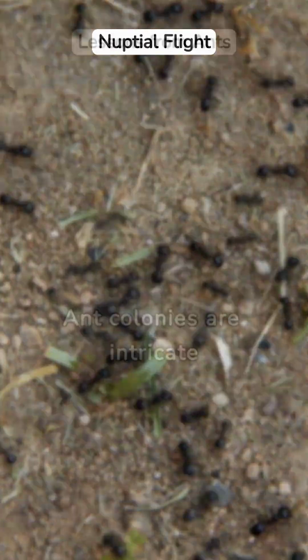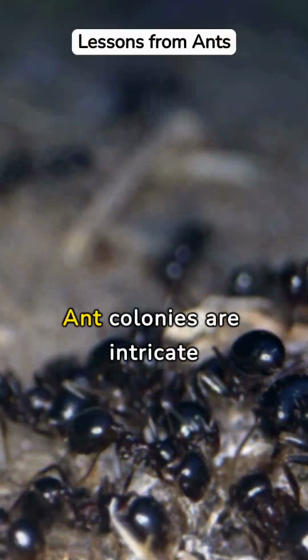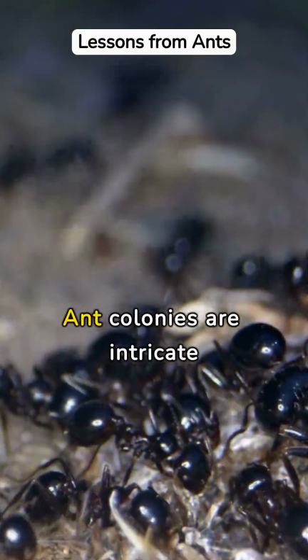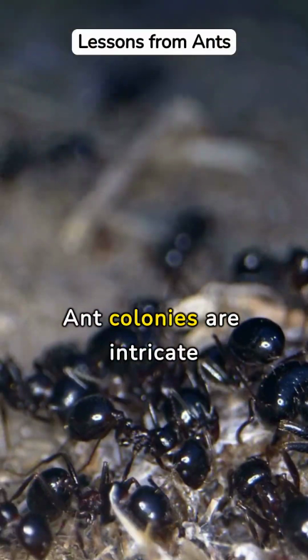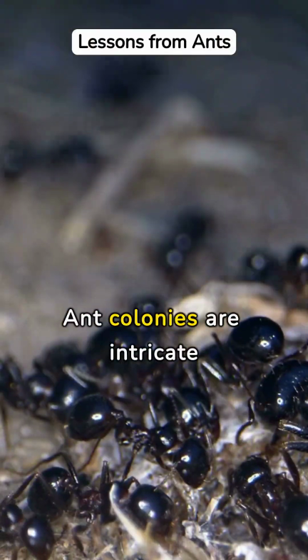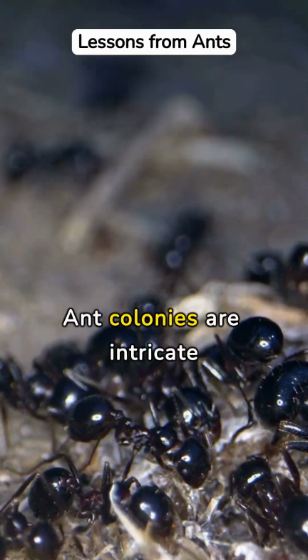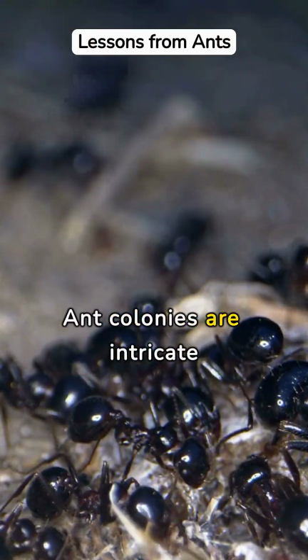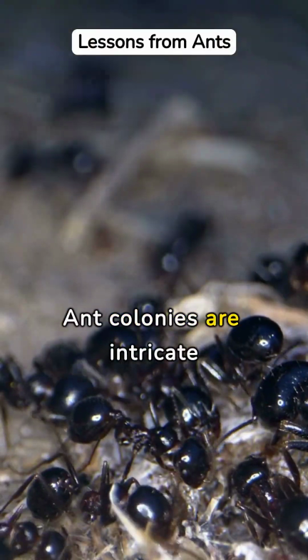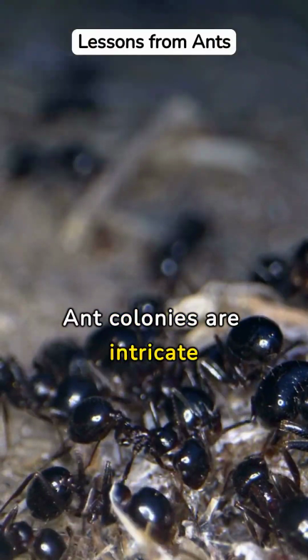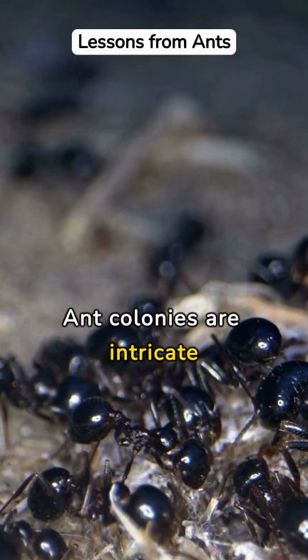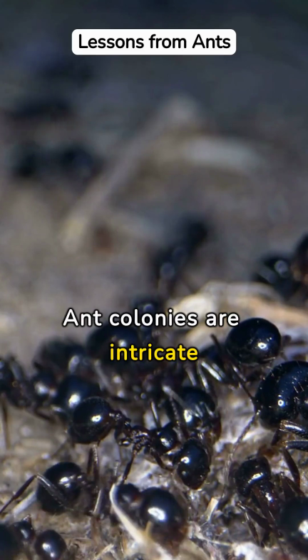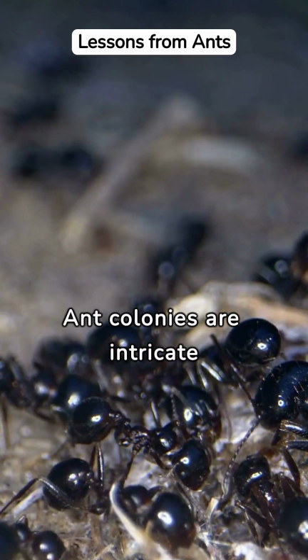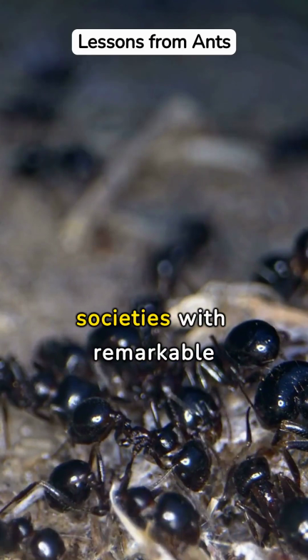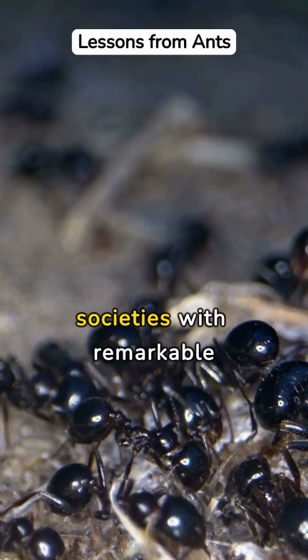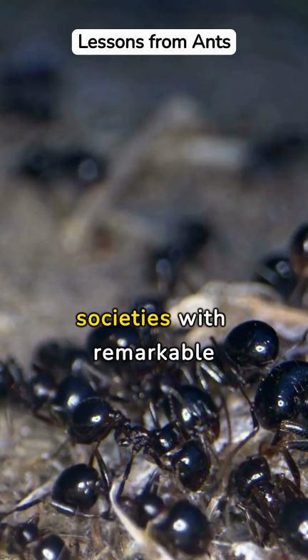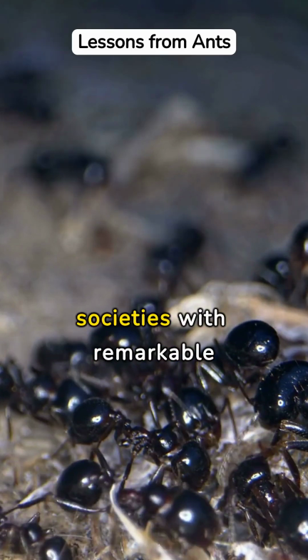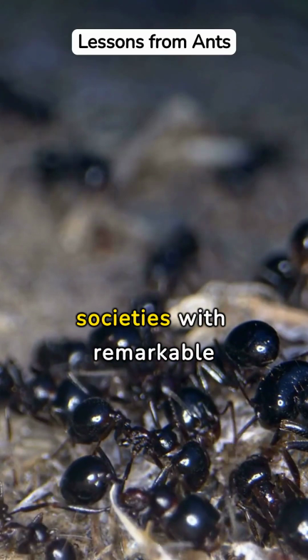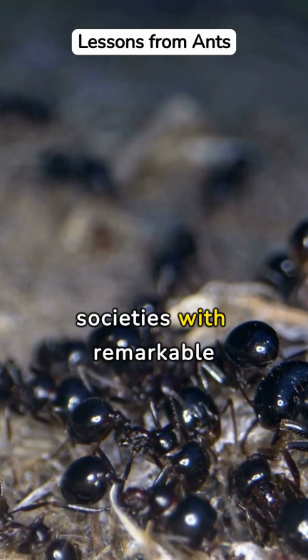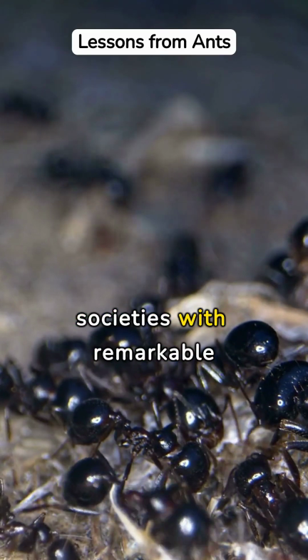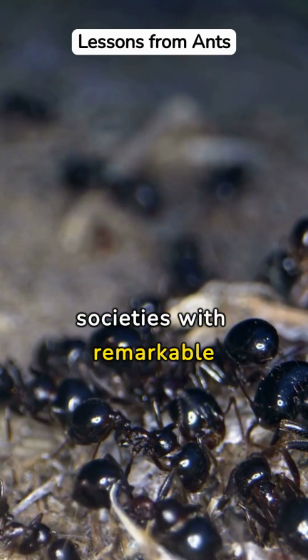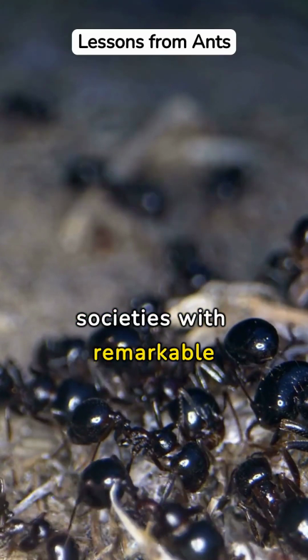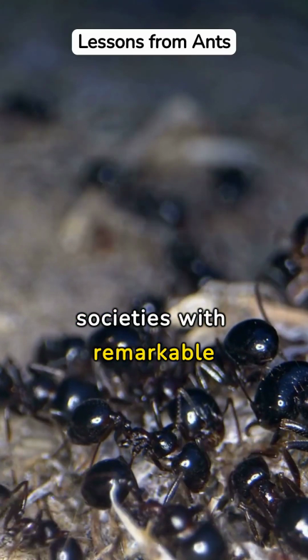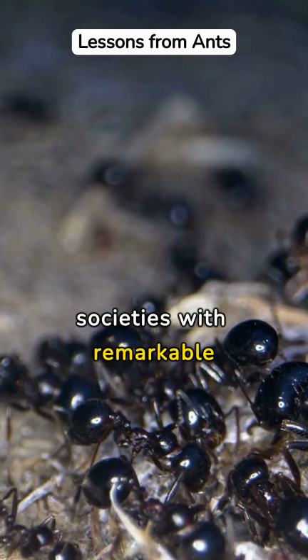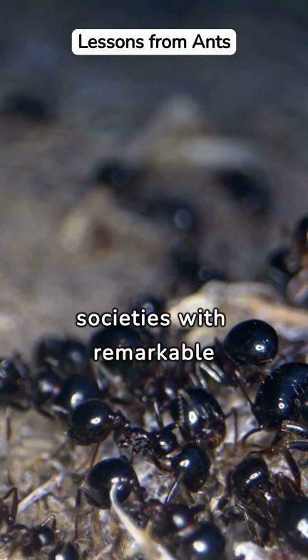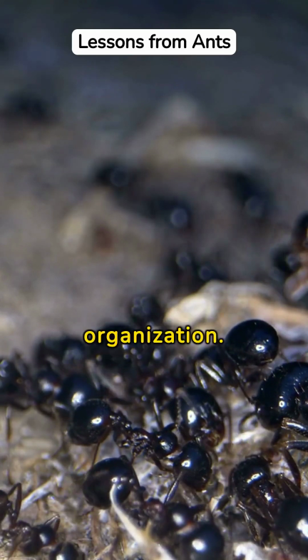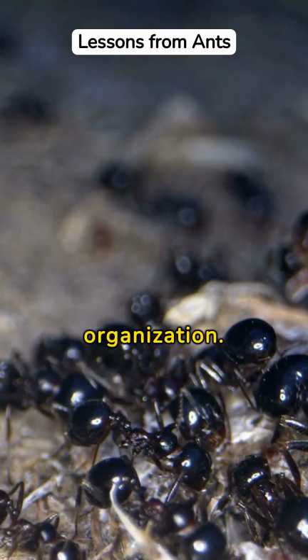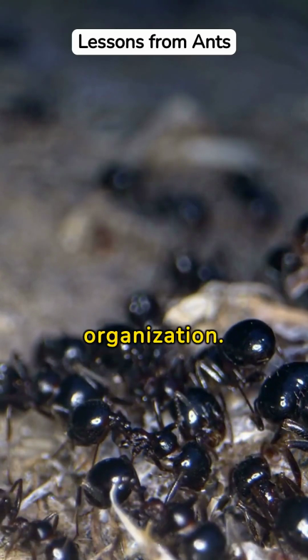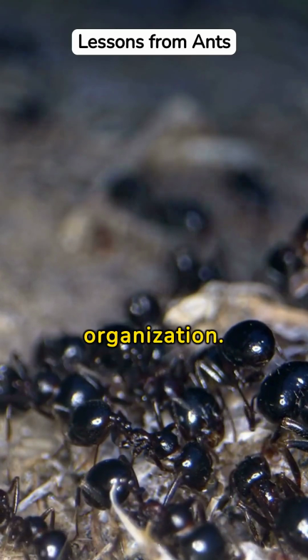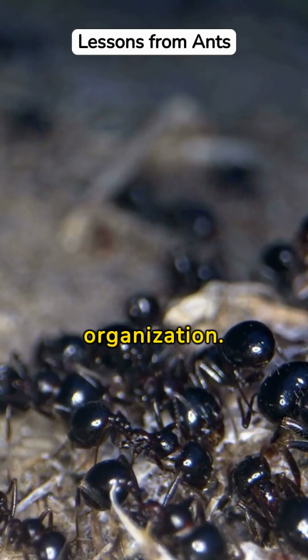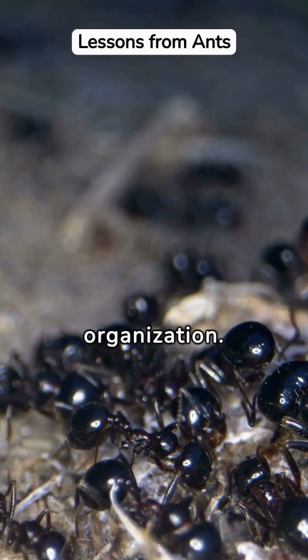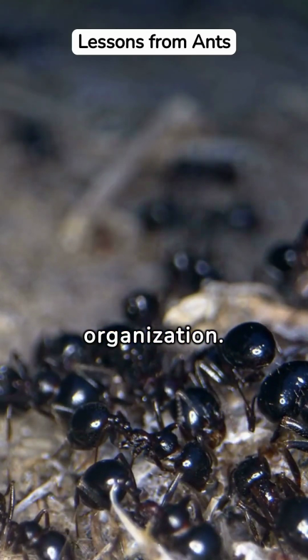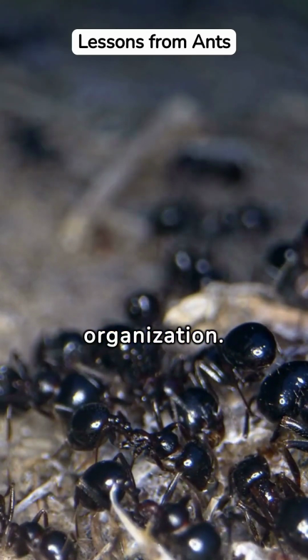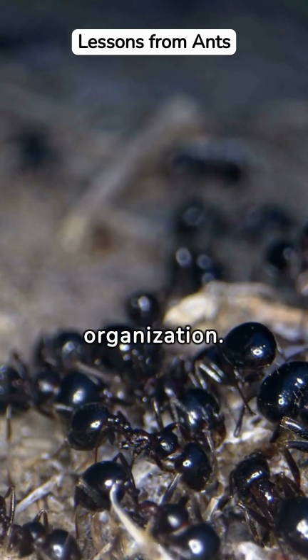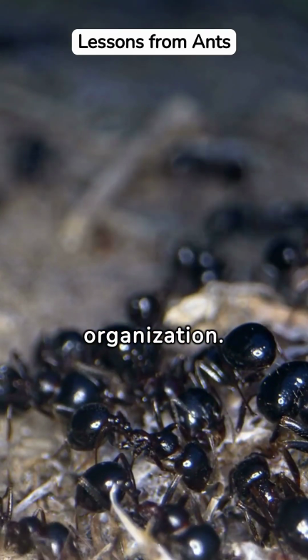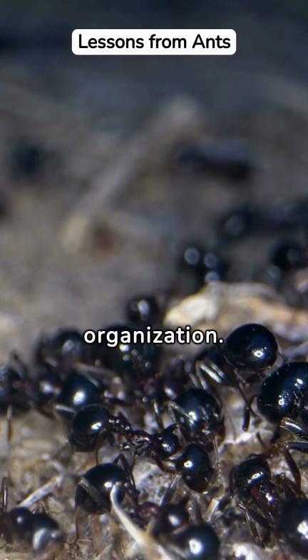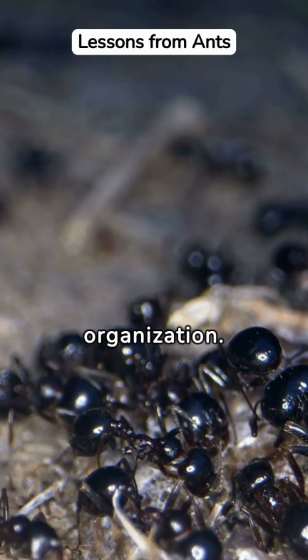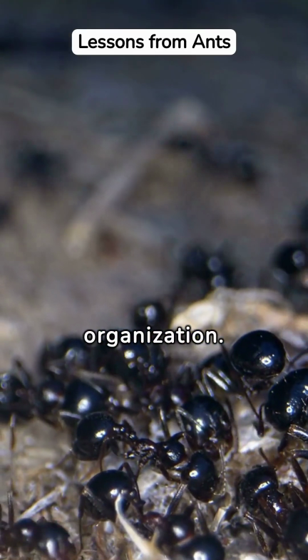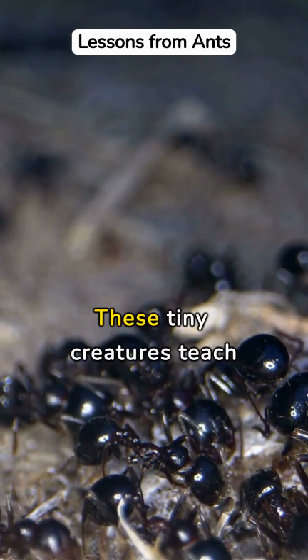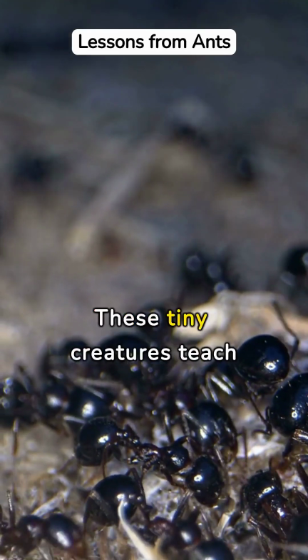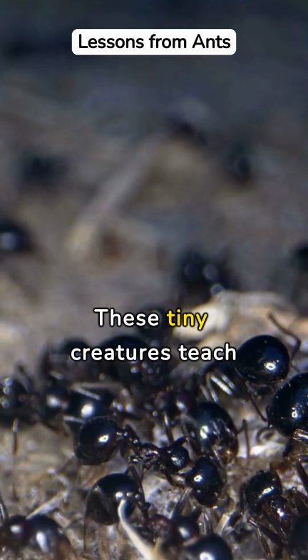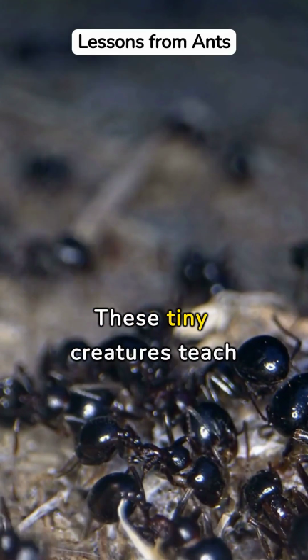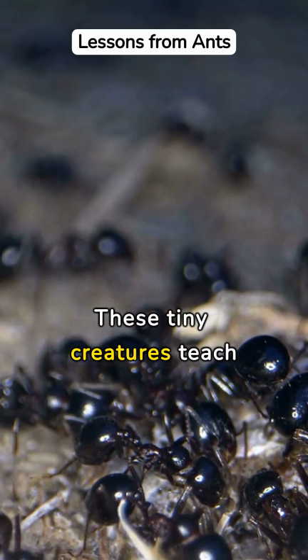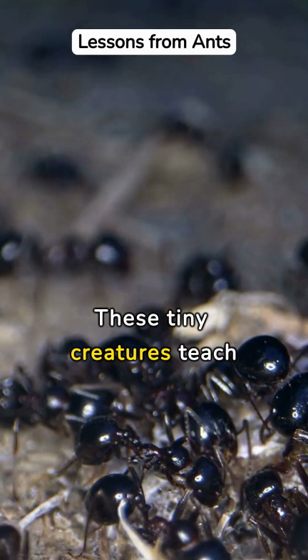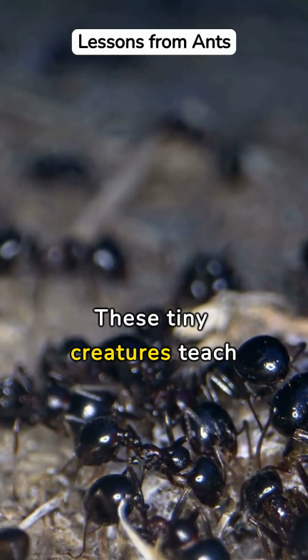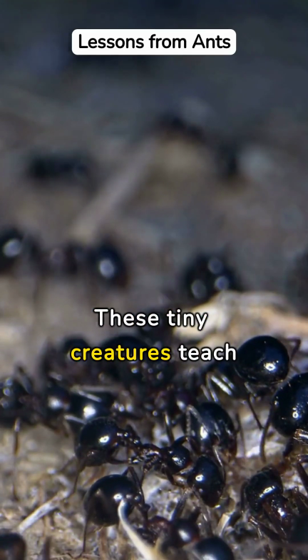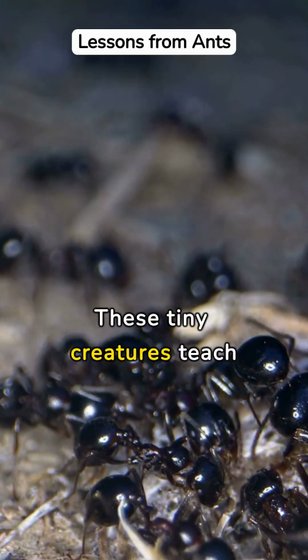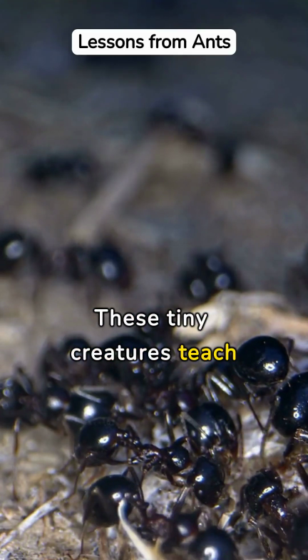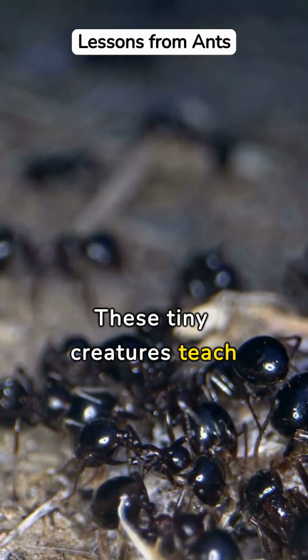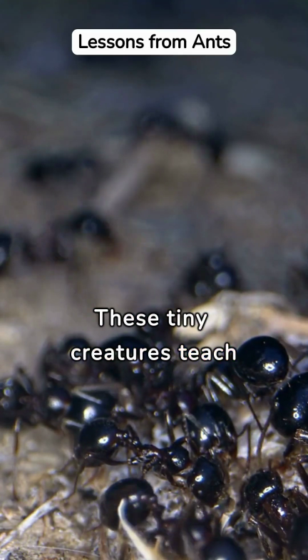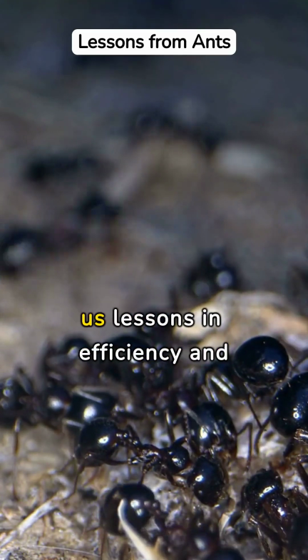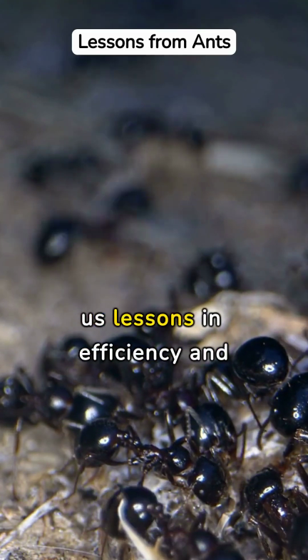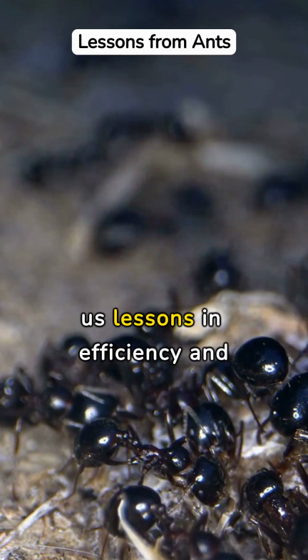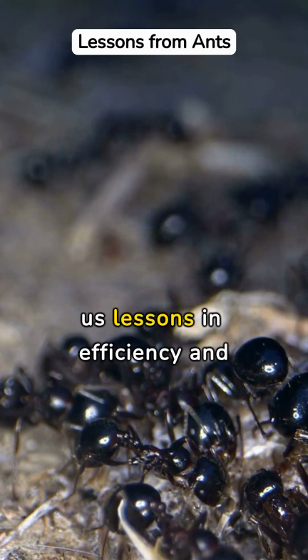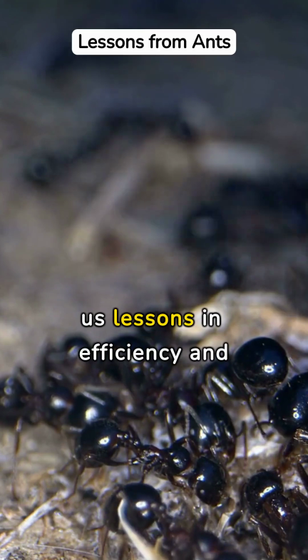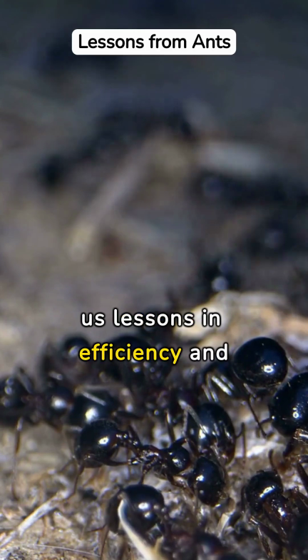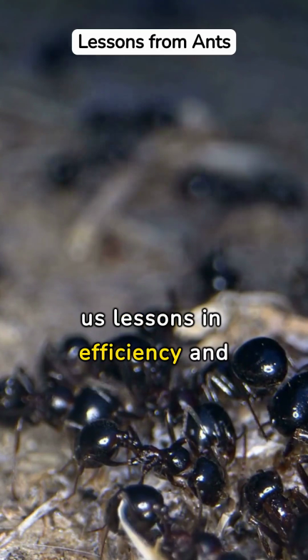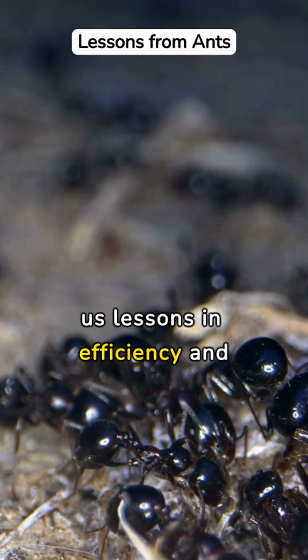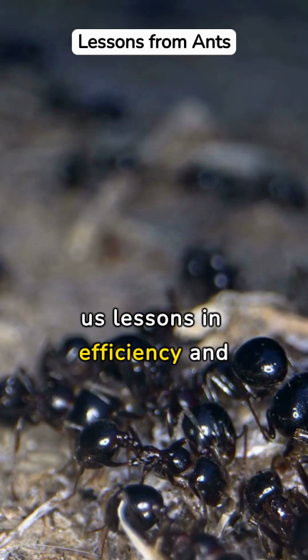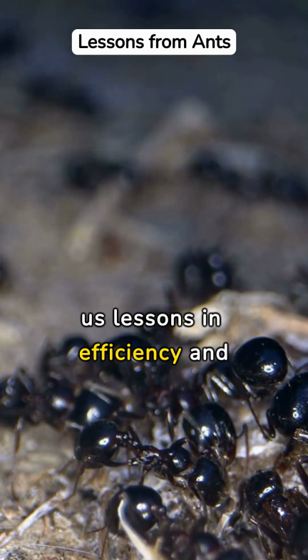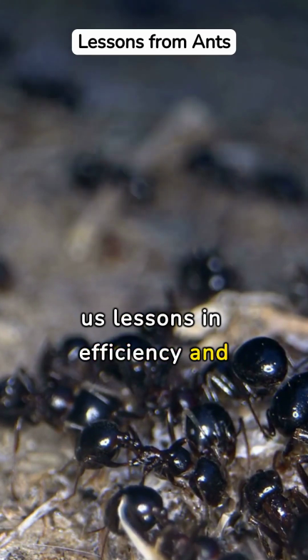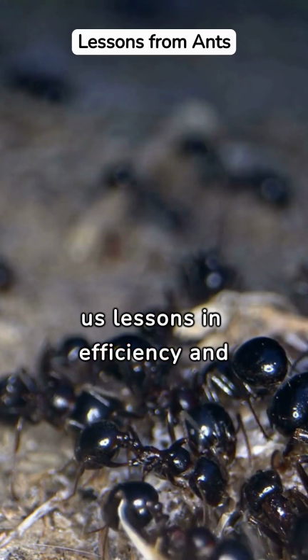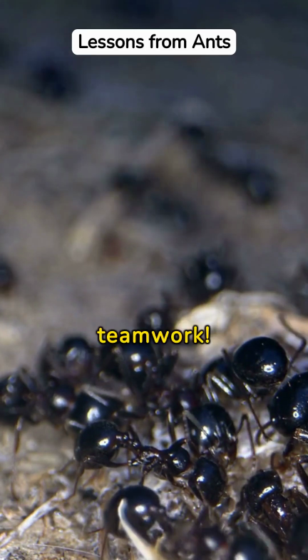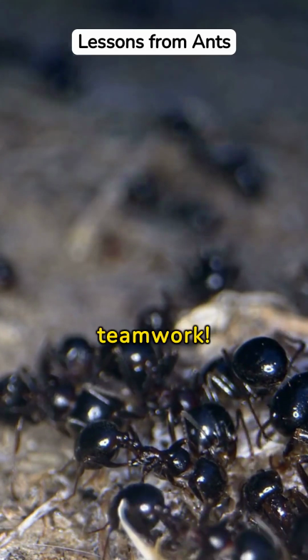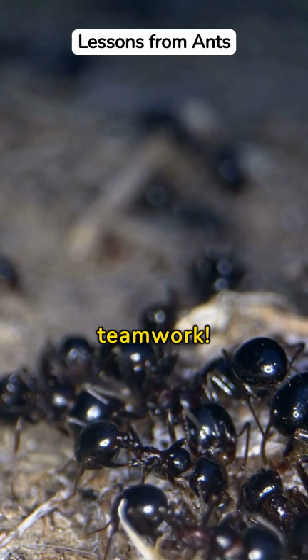Ant colonies are intricate societies with remarkable organization. These tiny creatures teach us lessons in efficiency and teamwork.